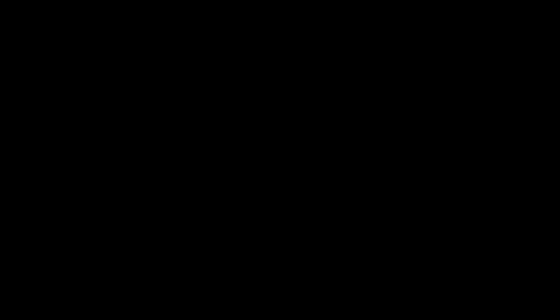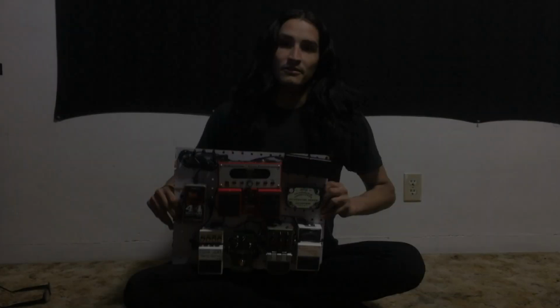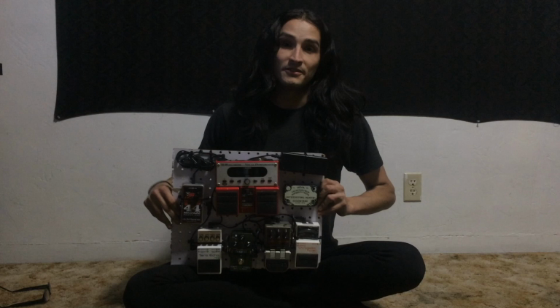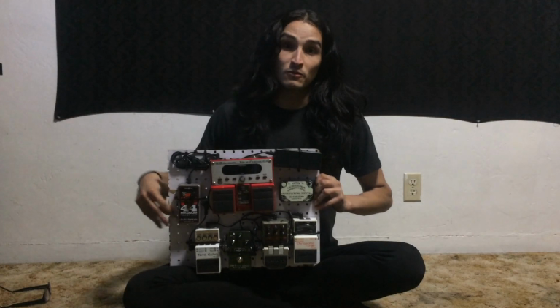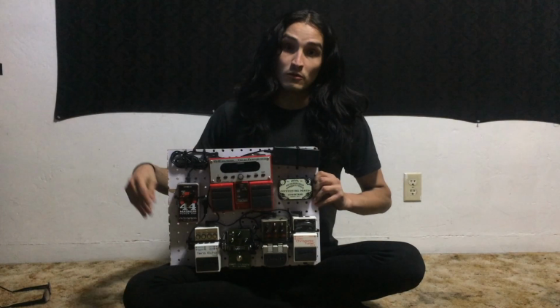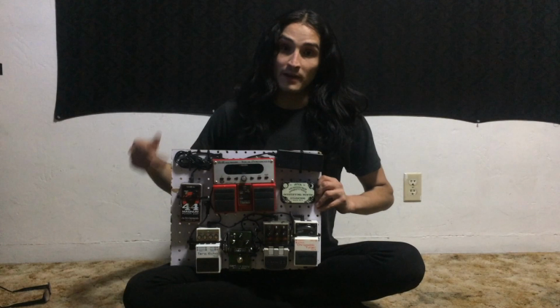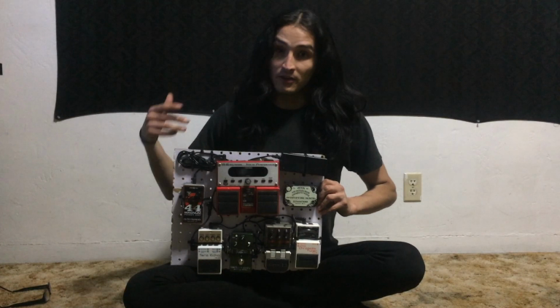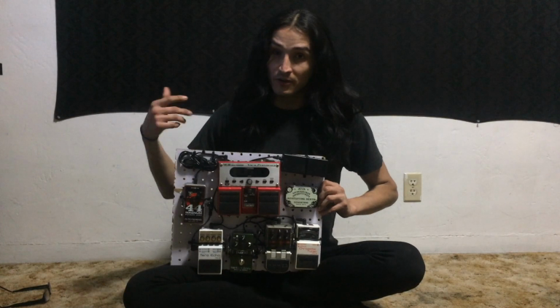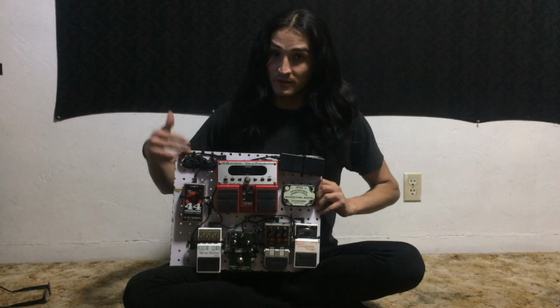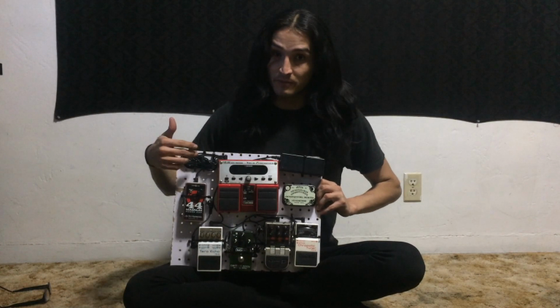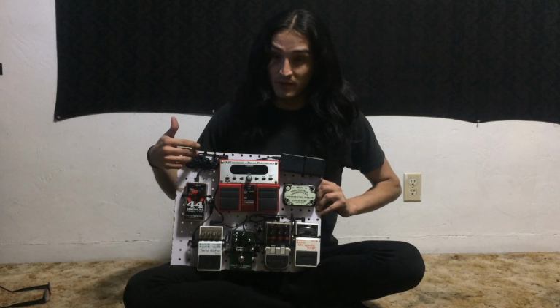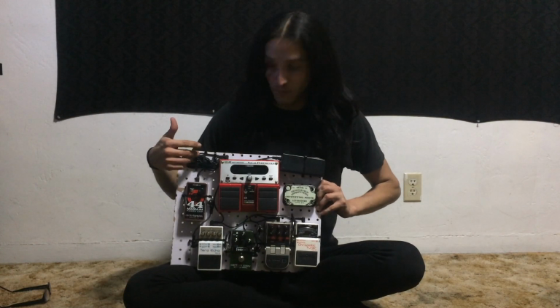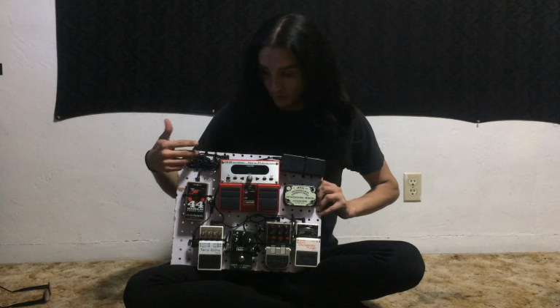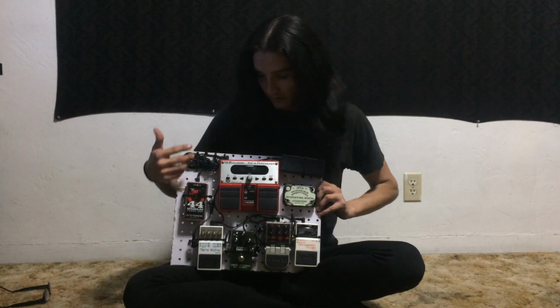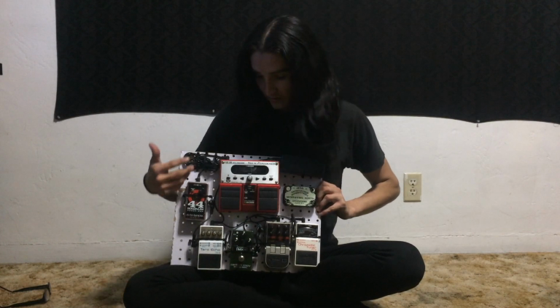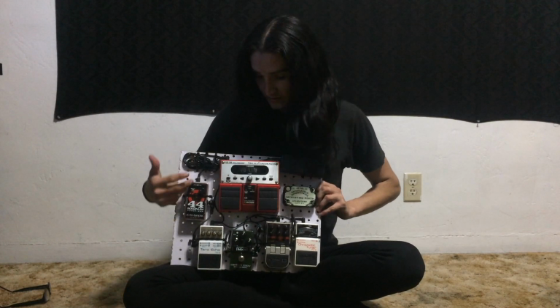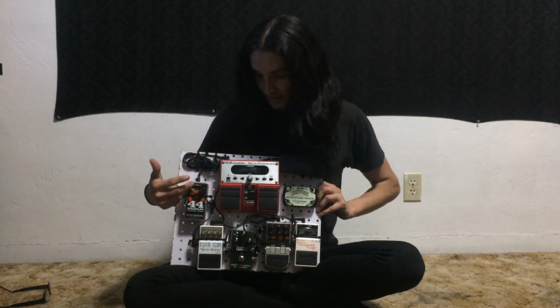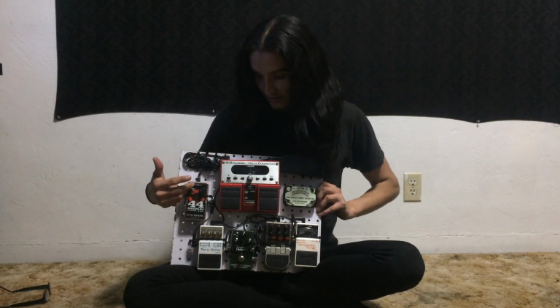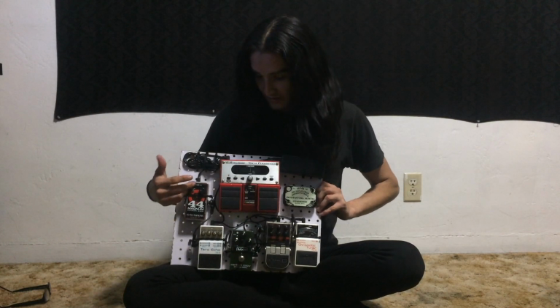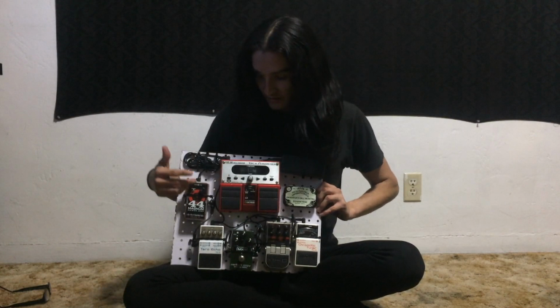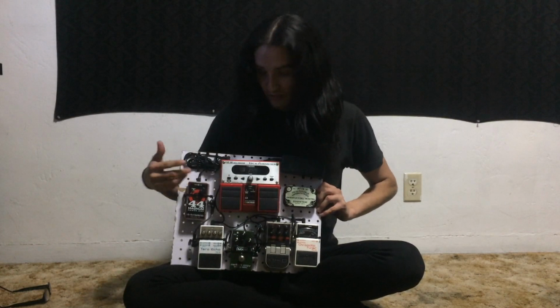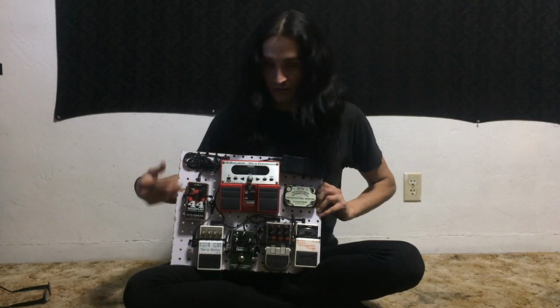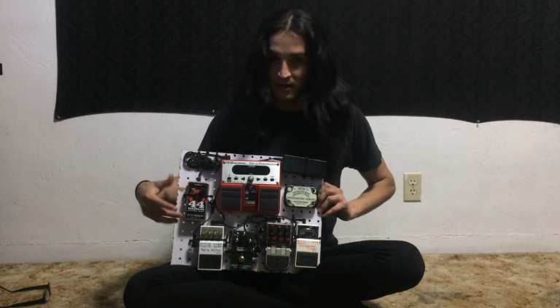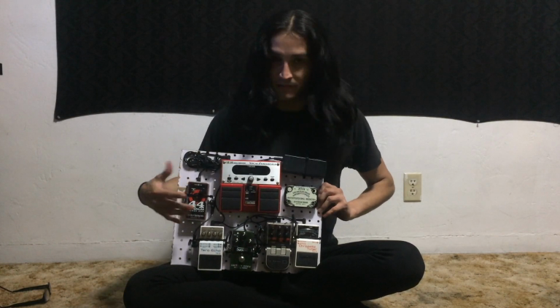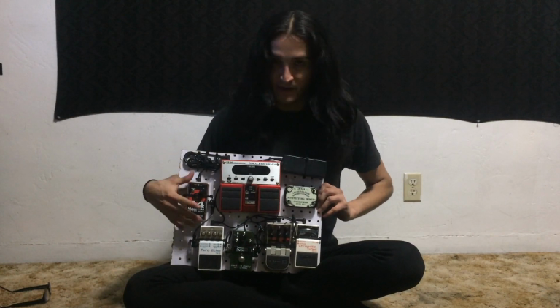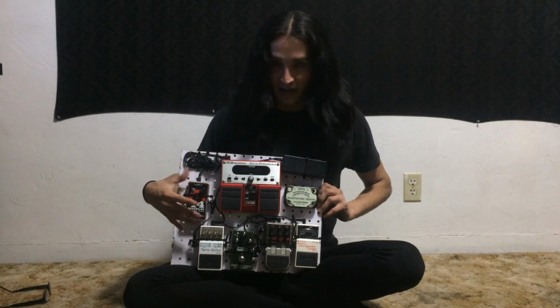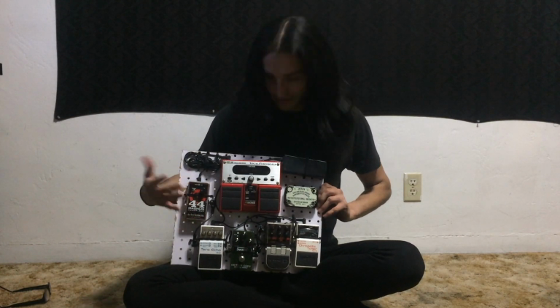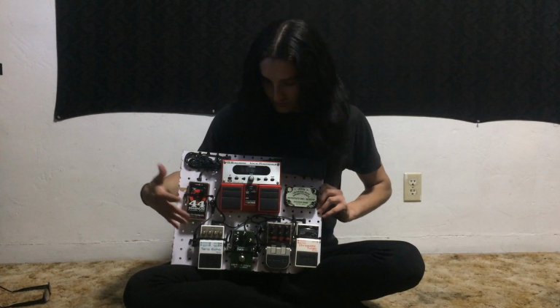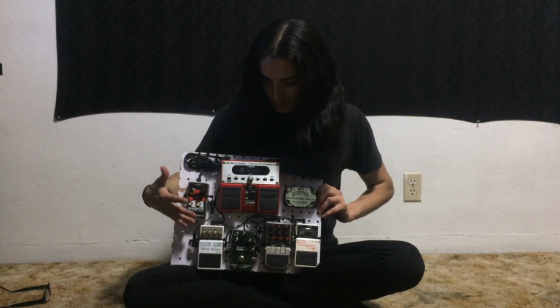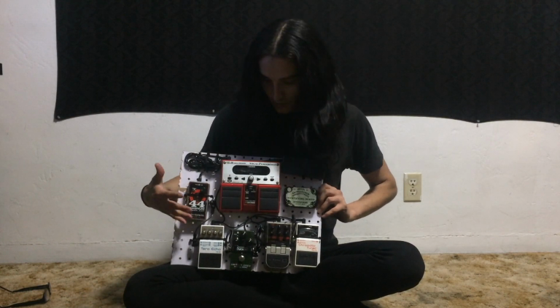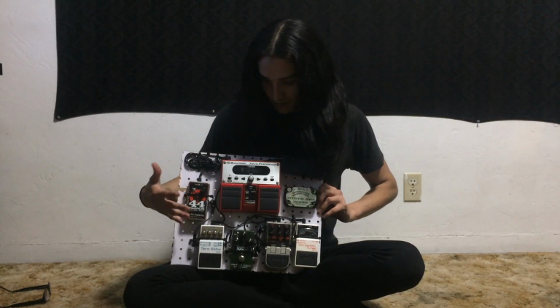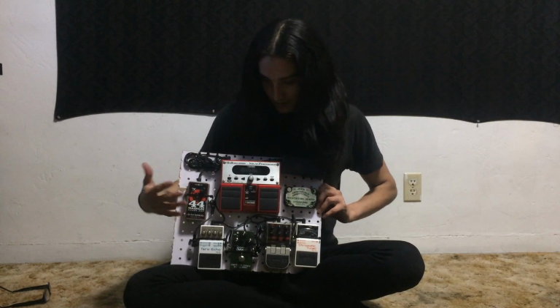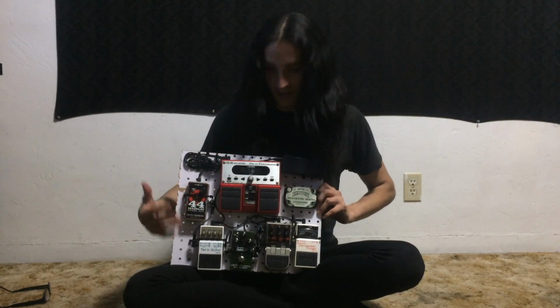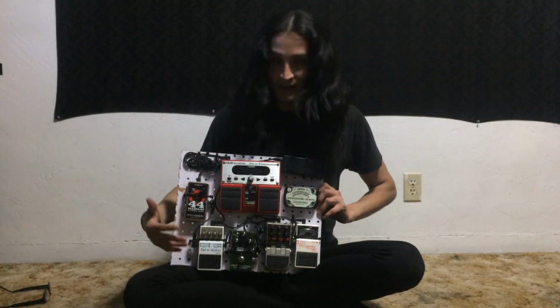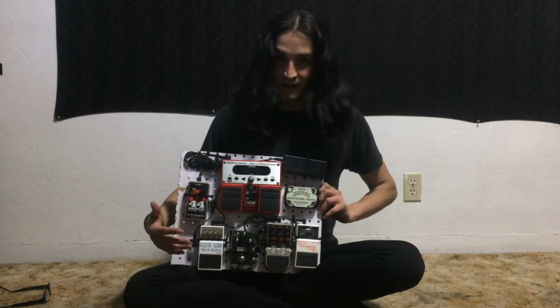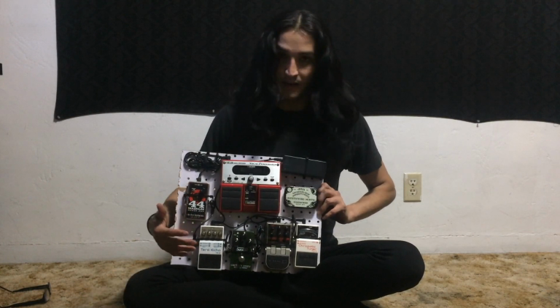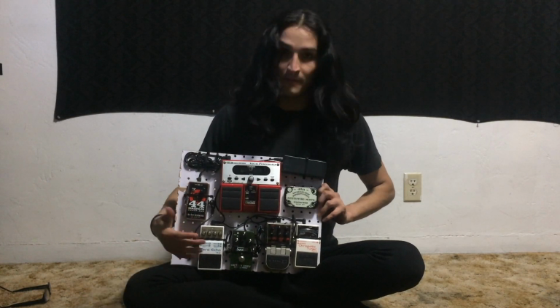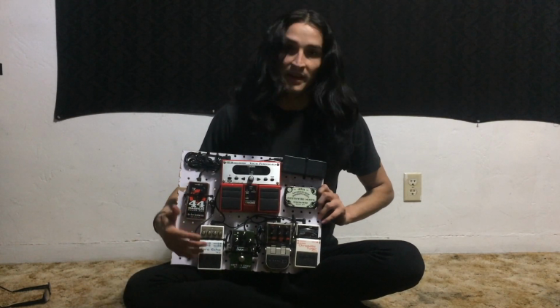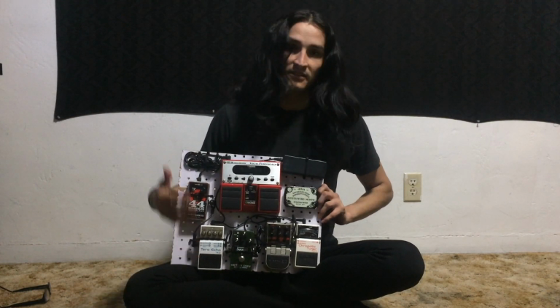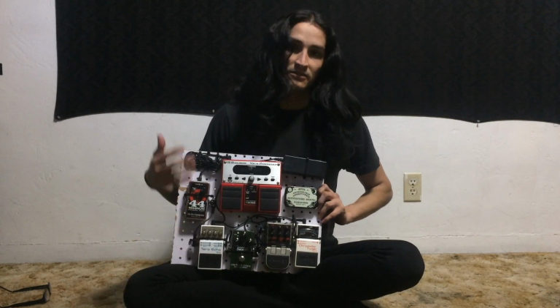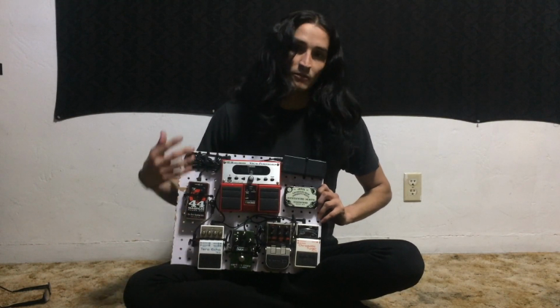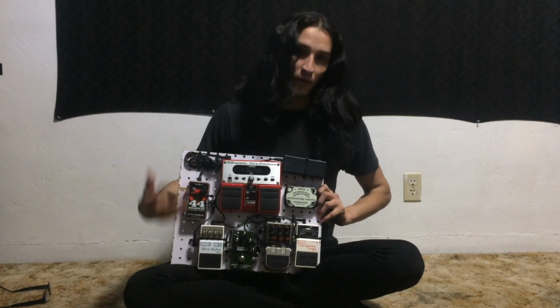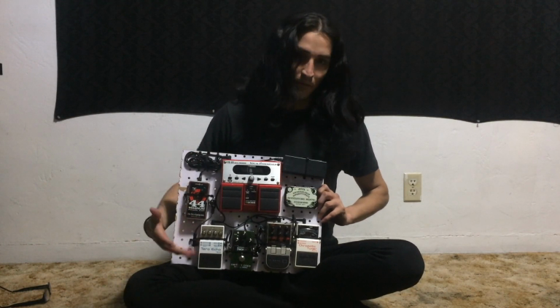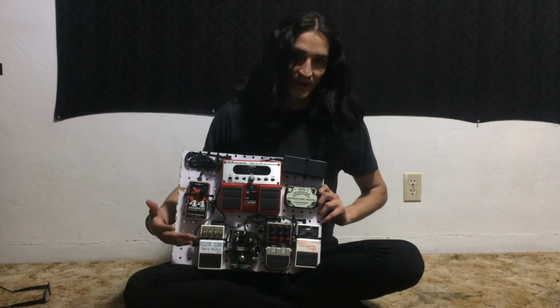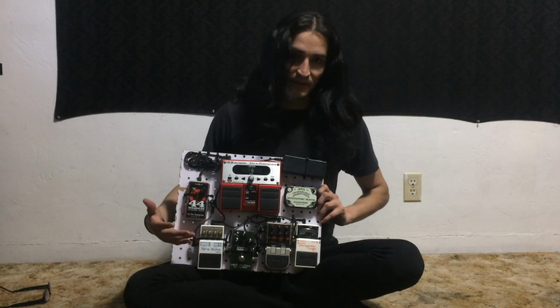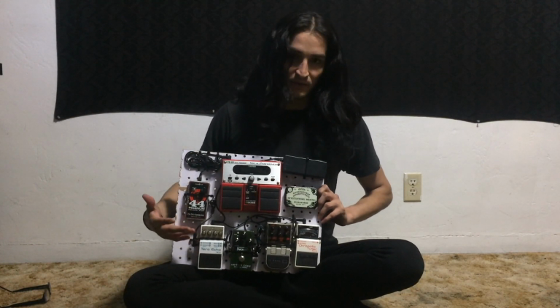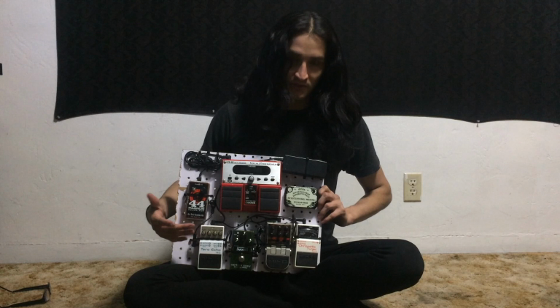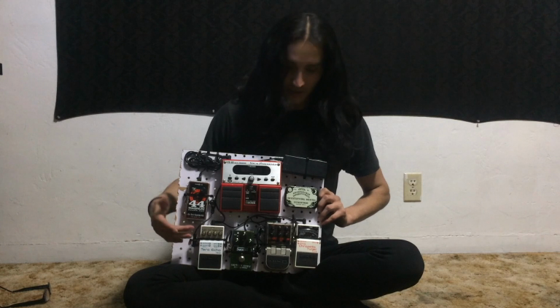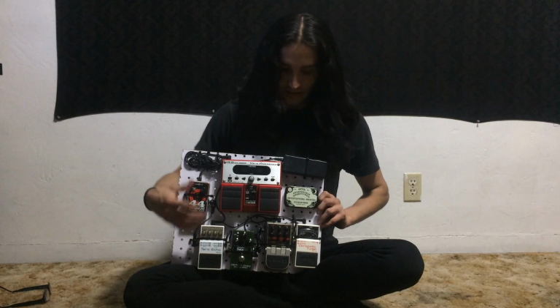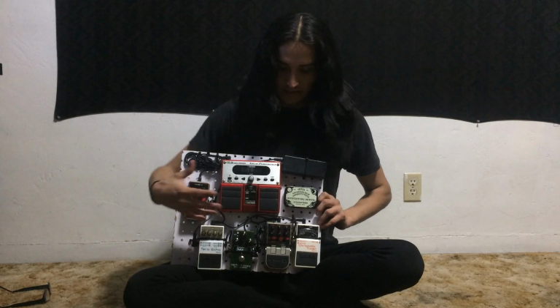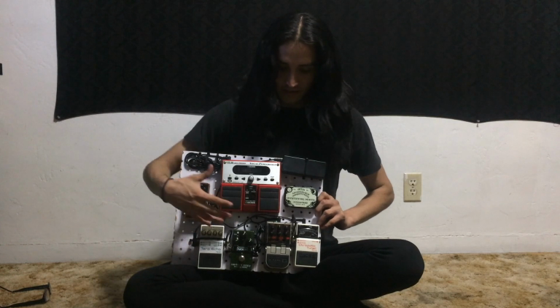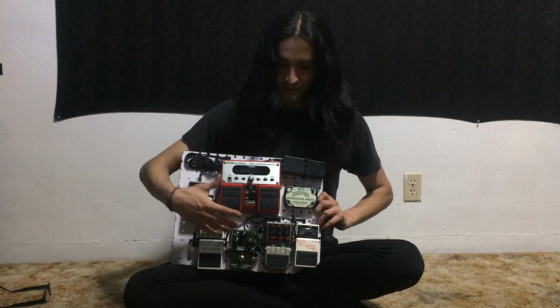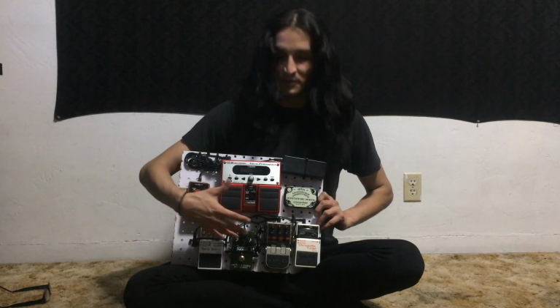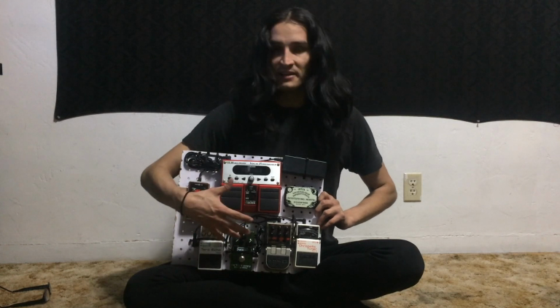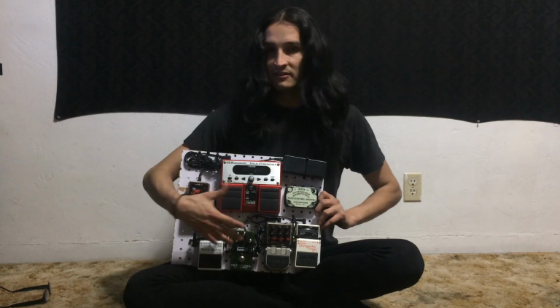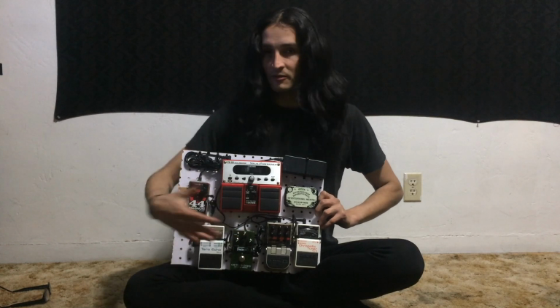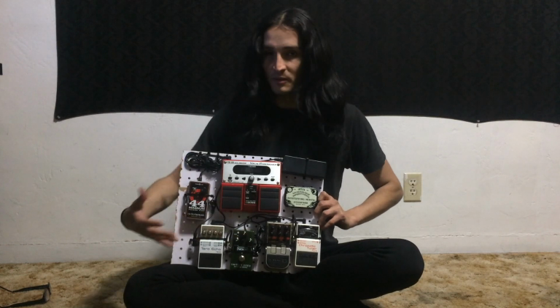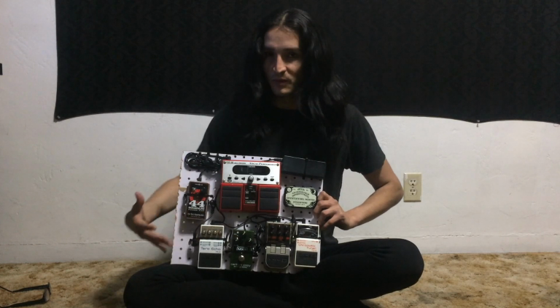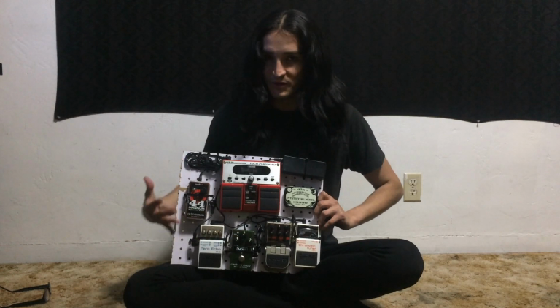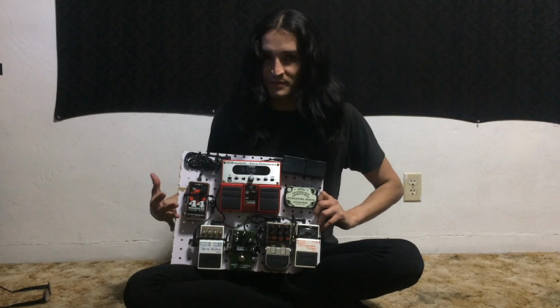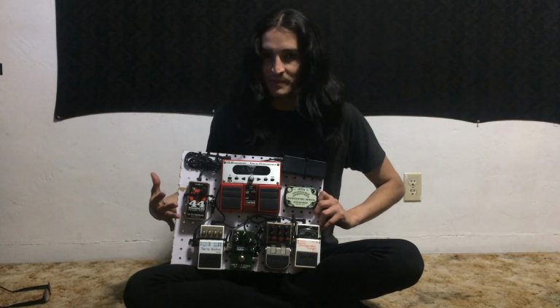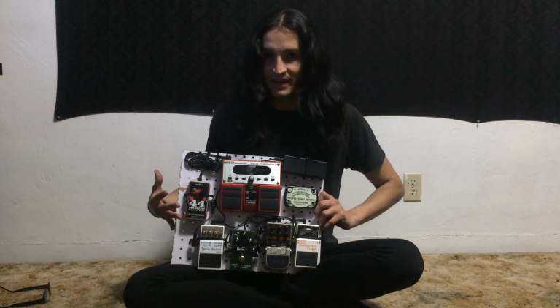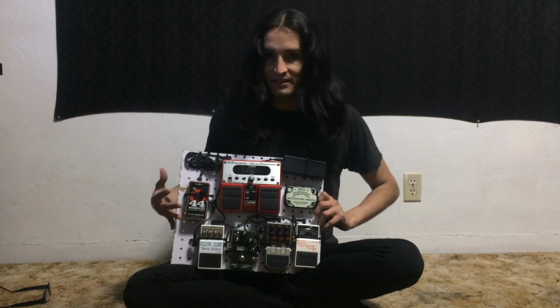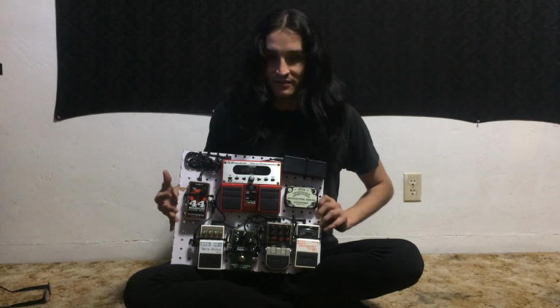This is what my current pedal board looks like. It's a little compact and small, and I'm adding some more pedals so I need a little bit more space.